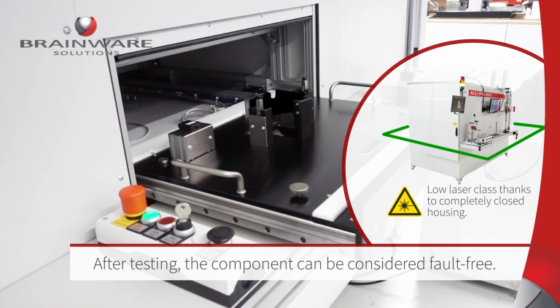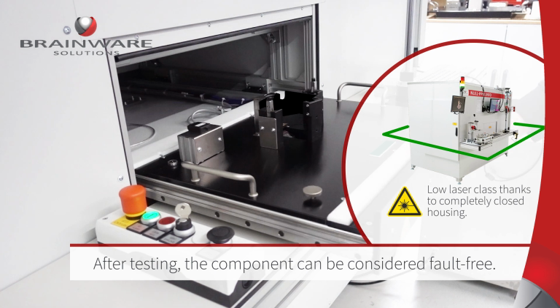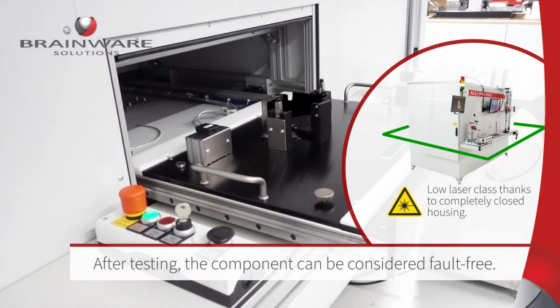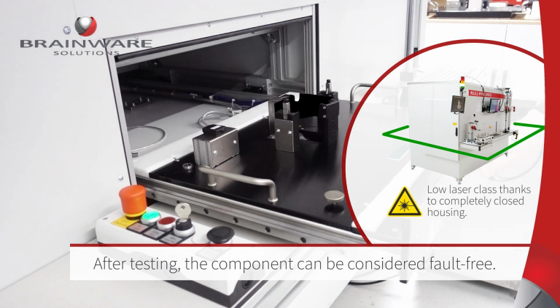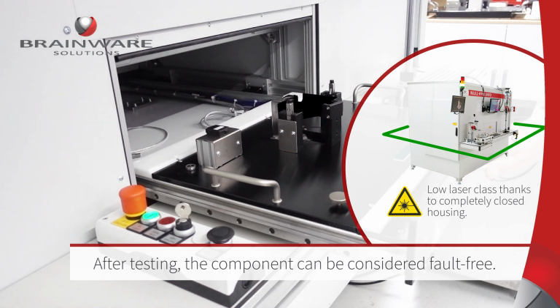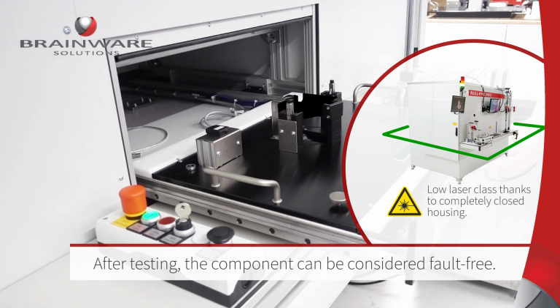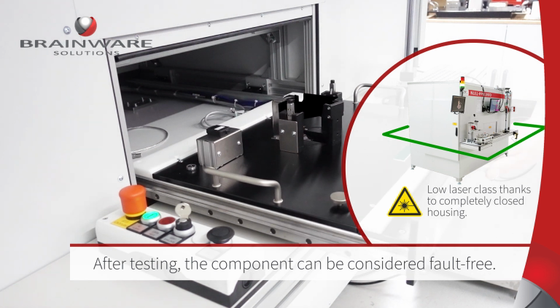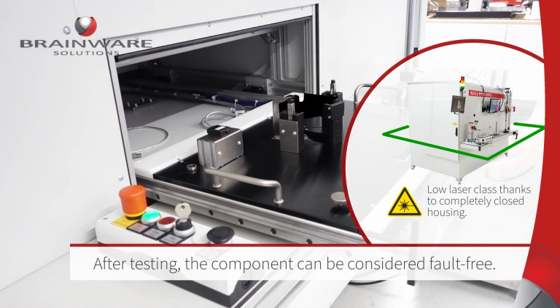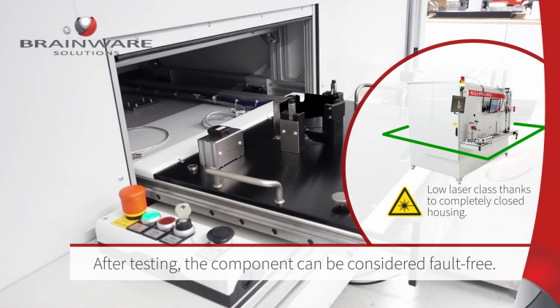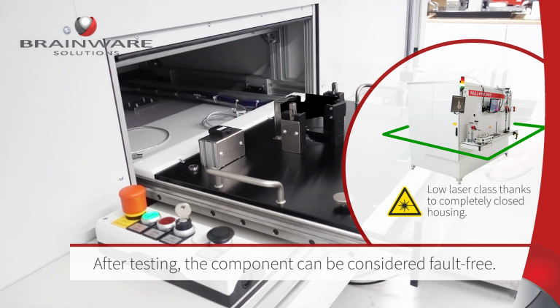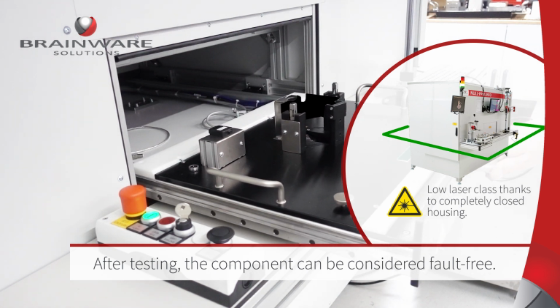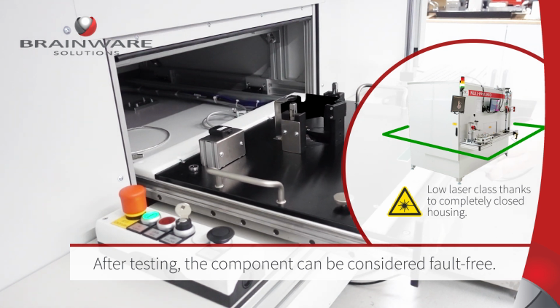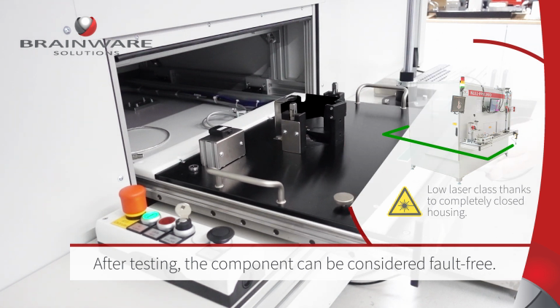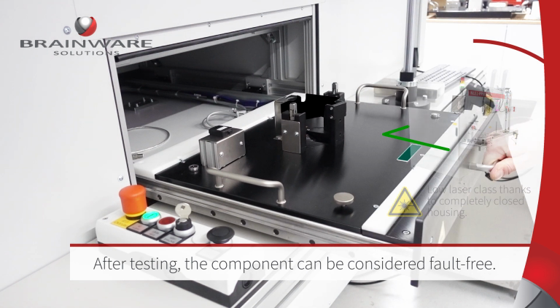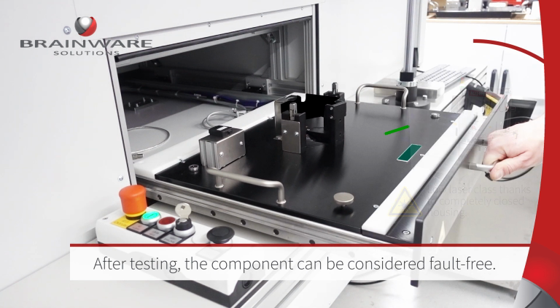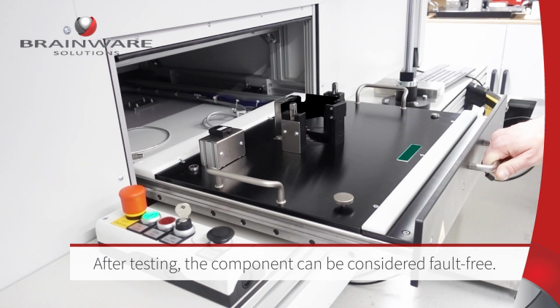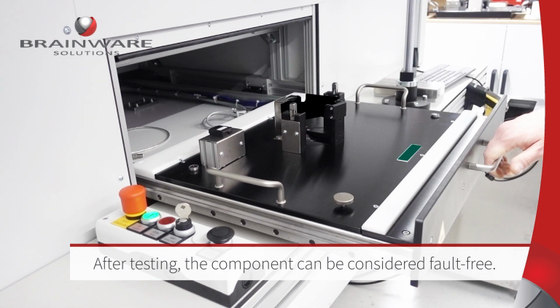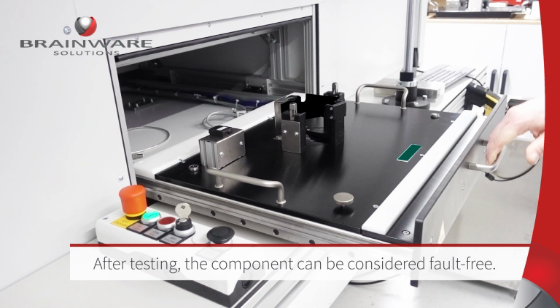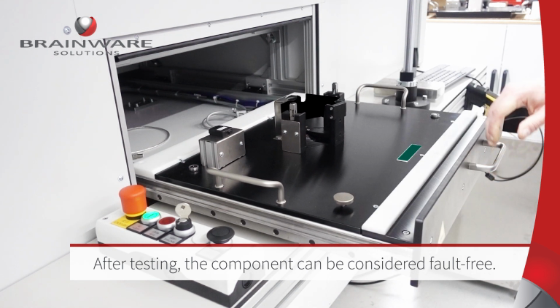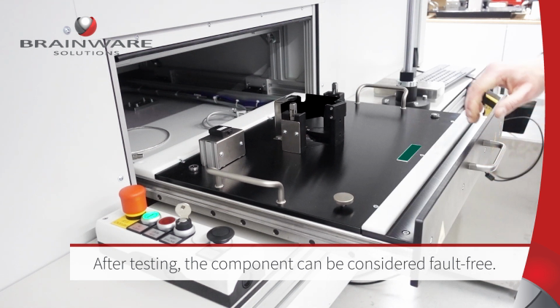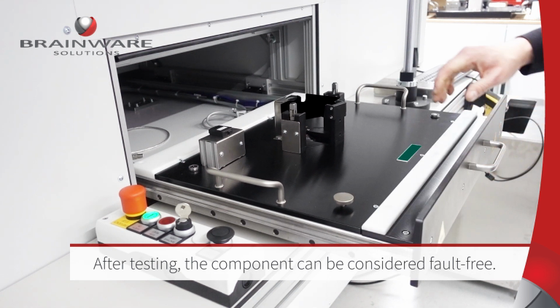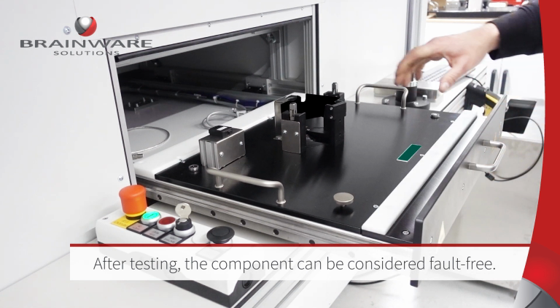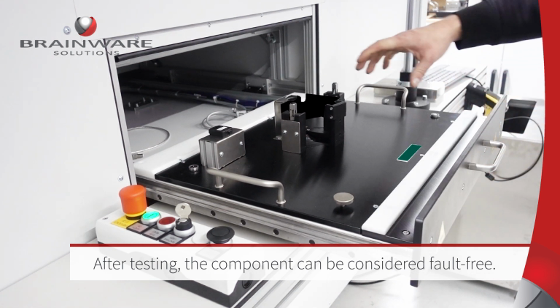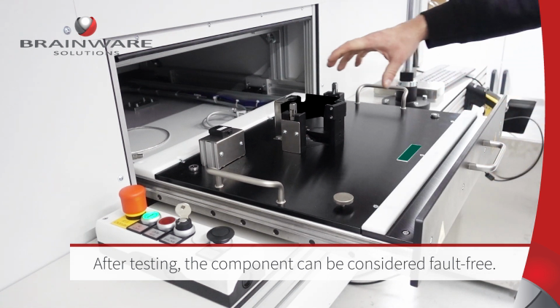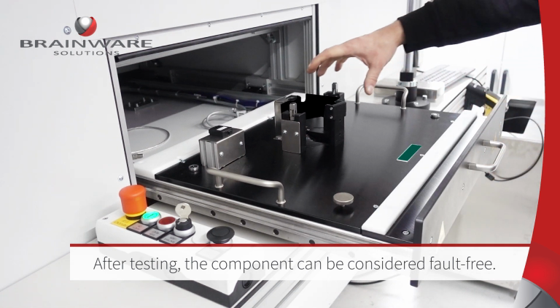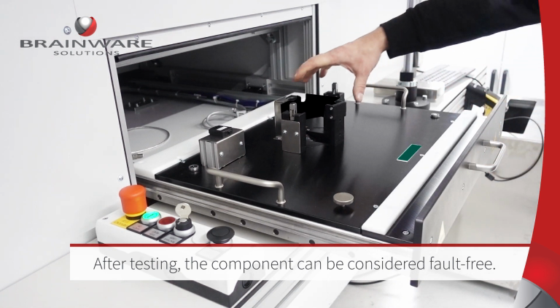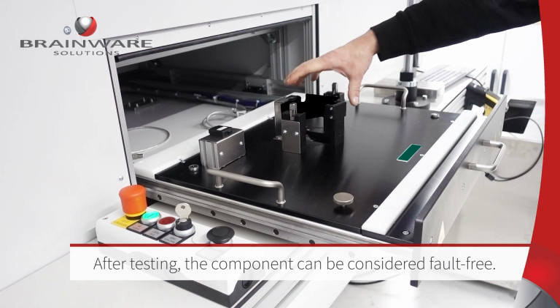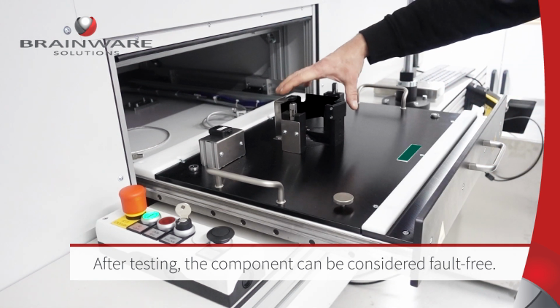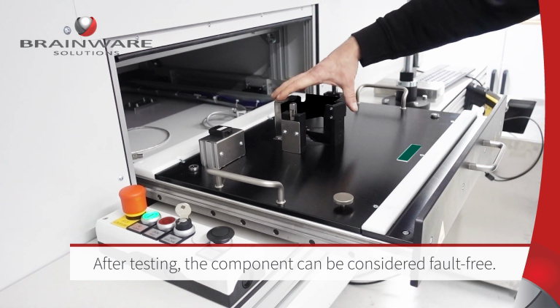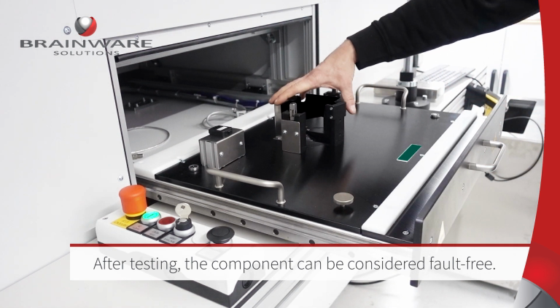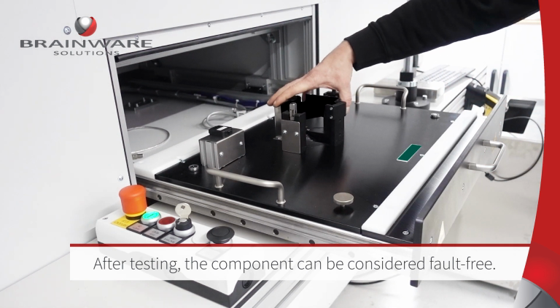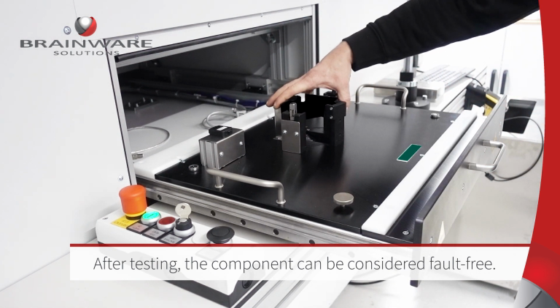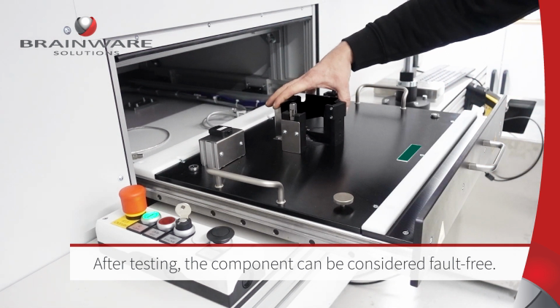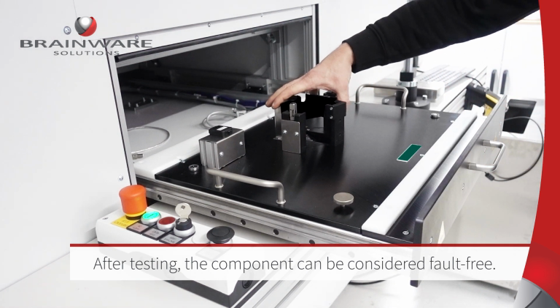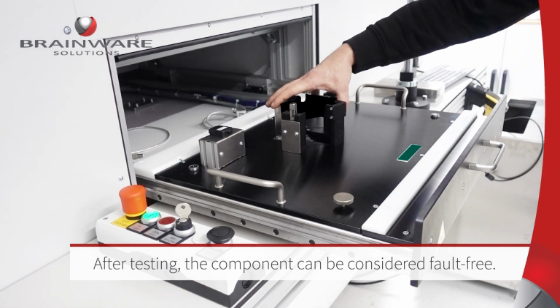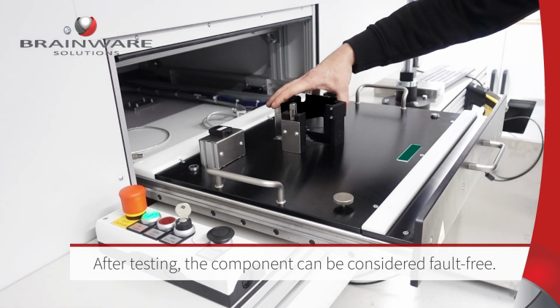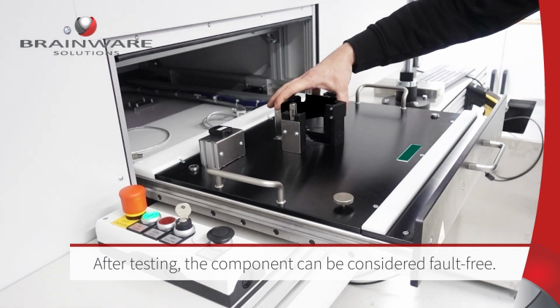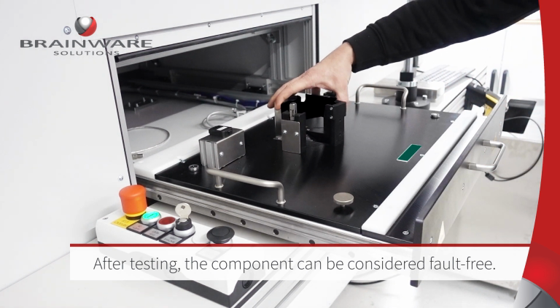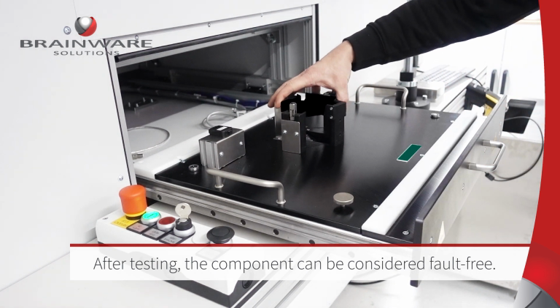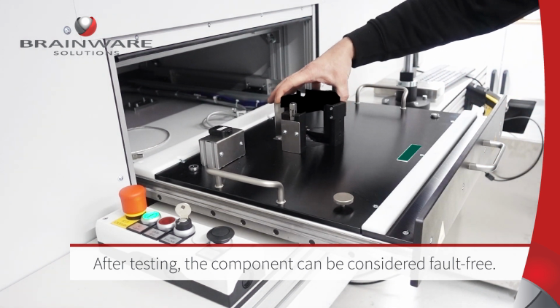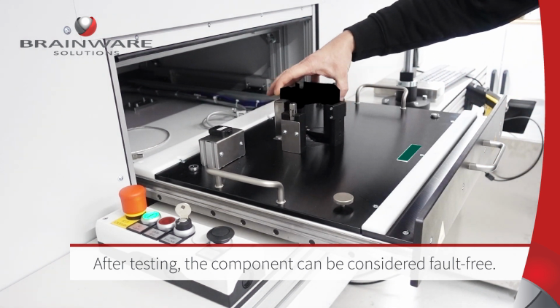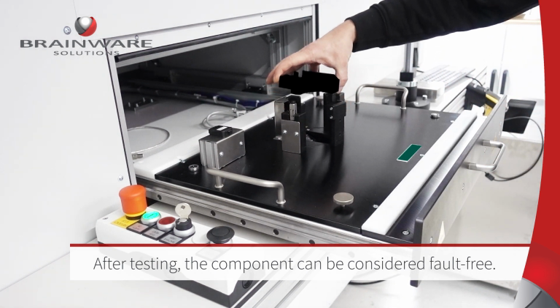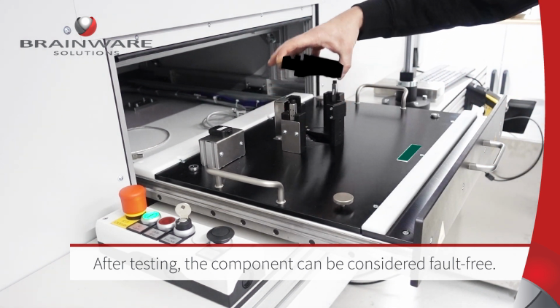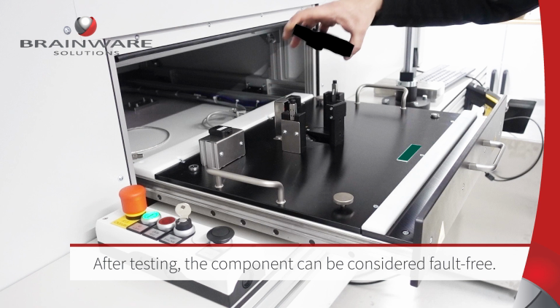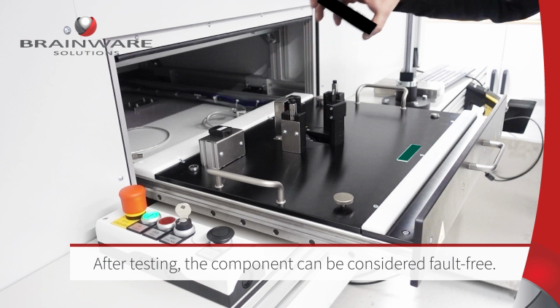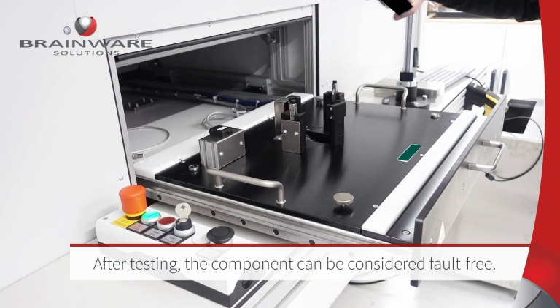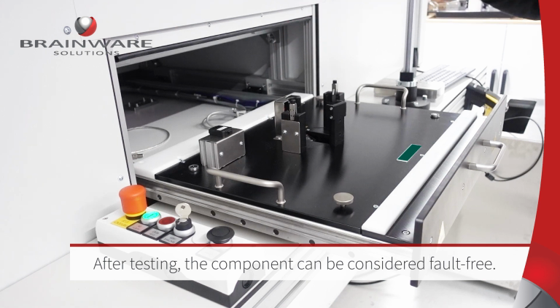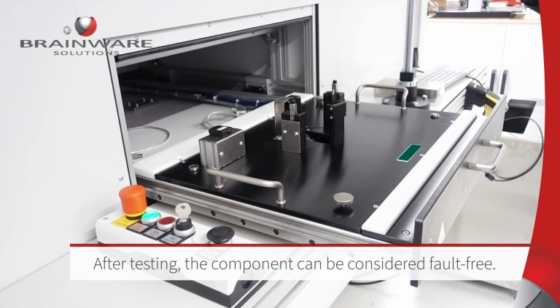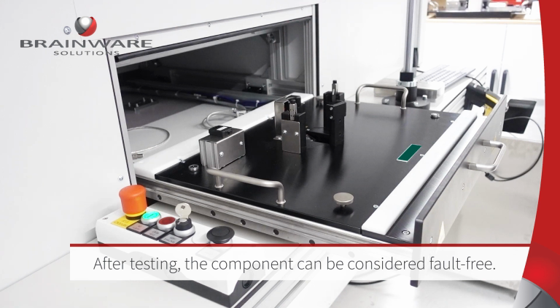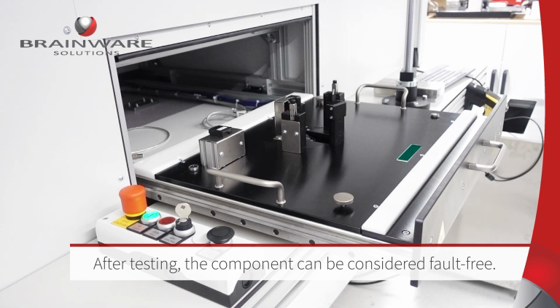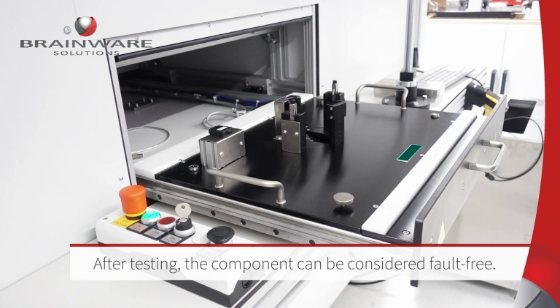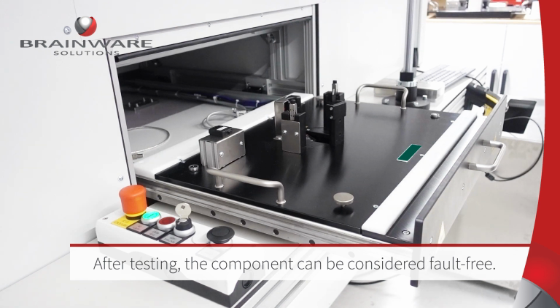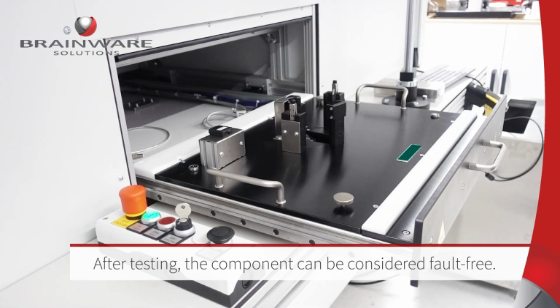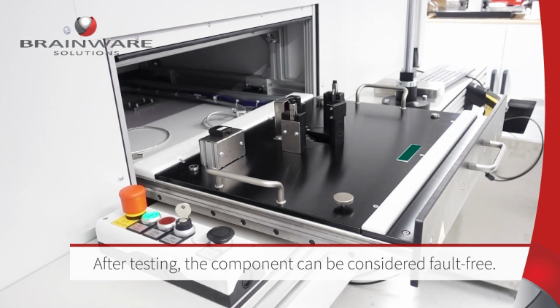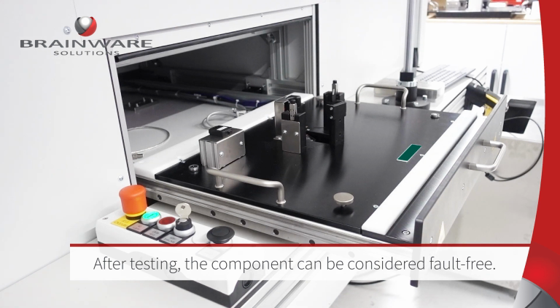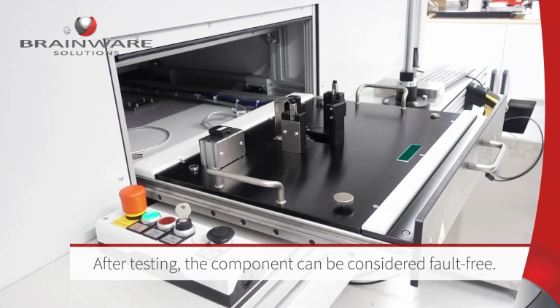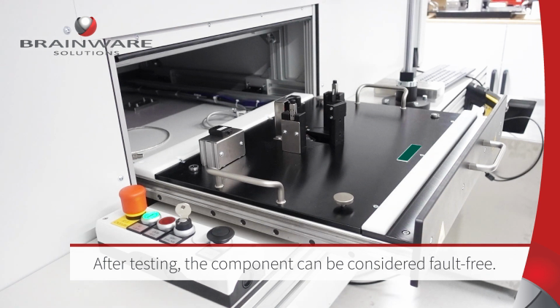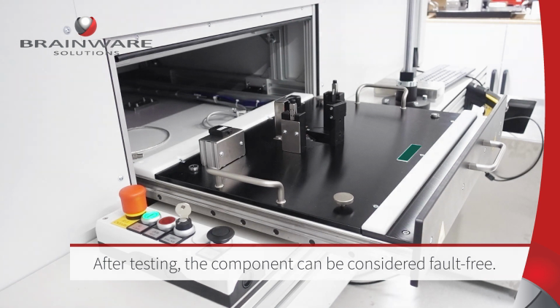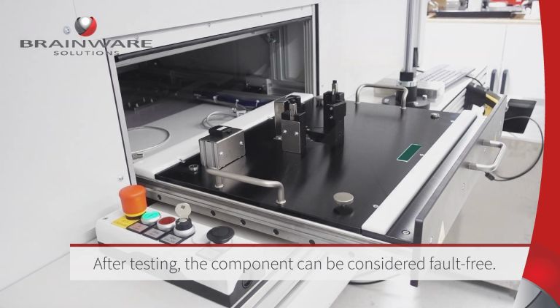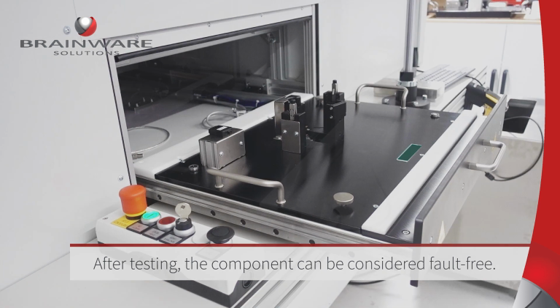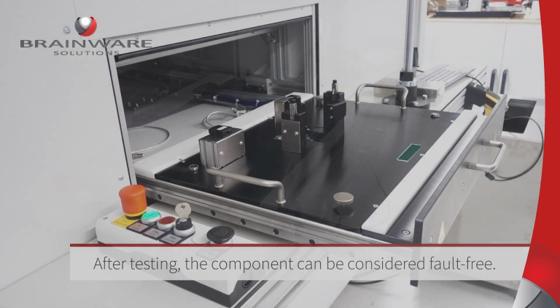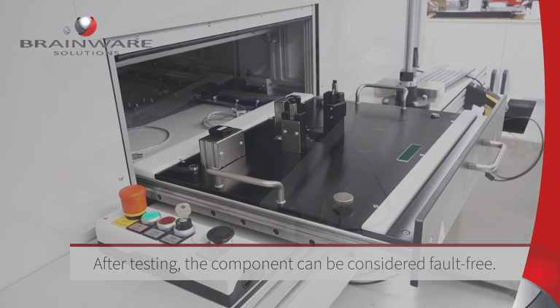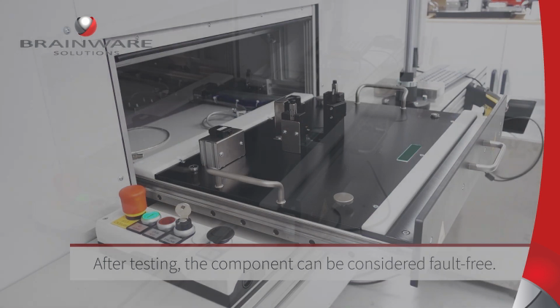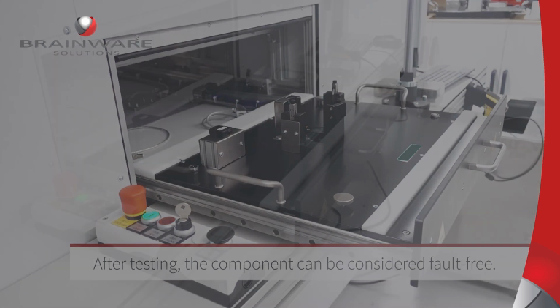Everything is finished. The component has been checked for error-free assembly and can now be further processed with a clear conscience.